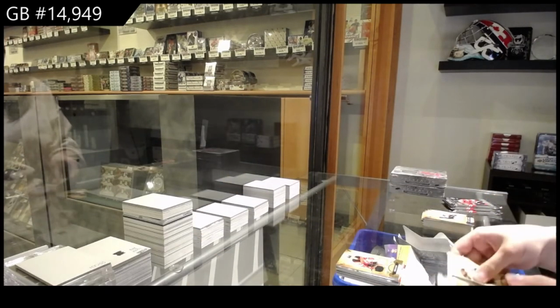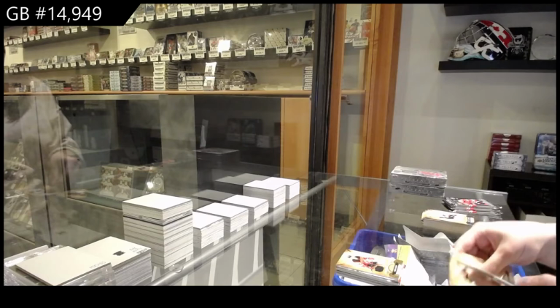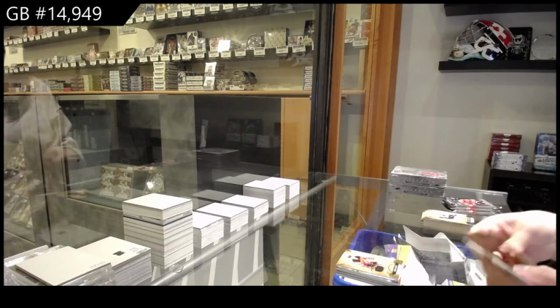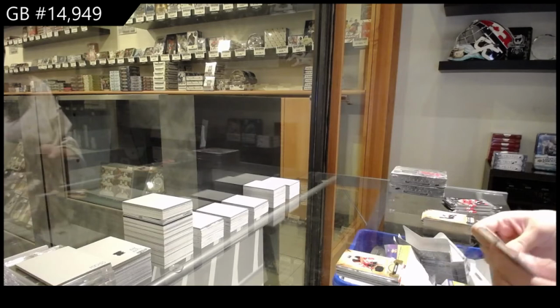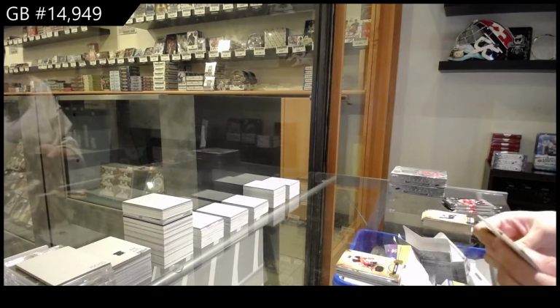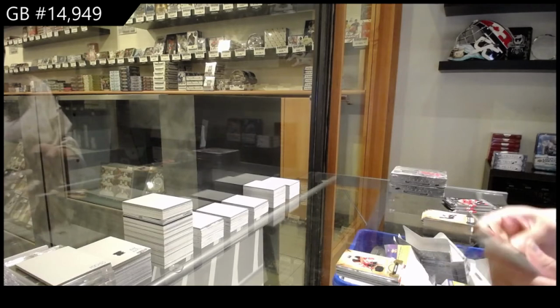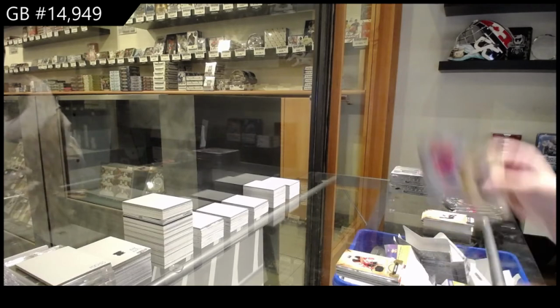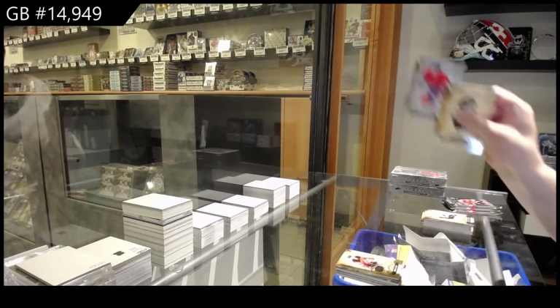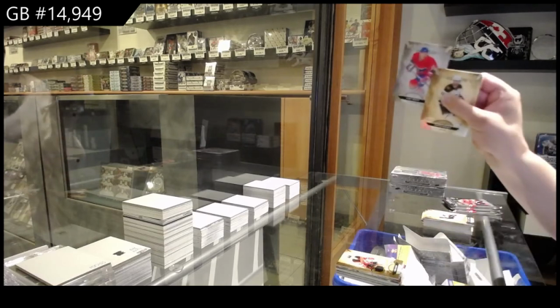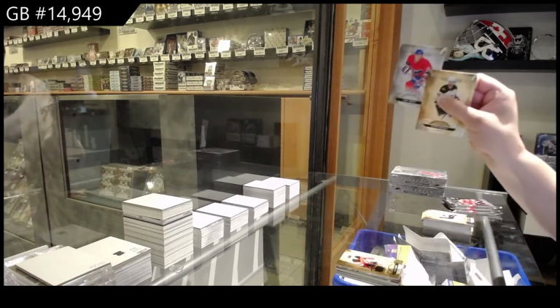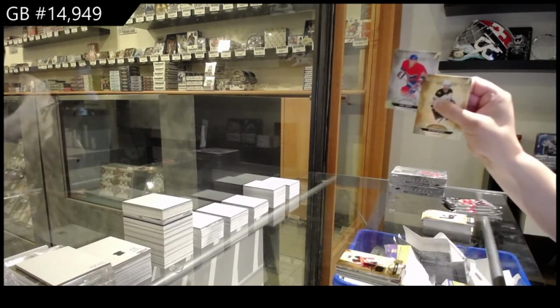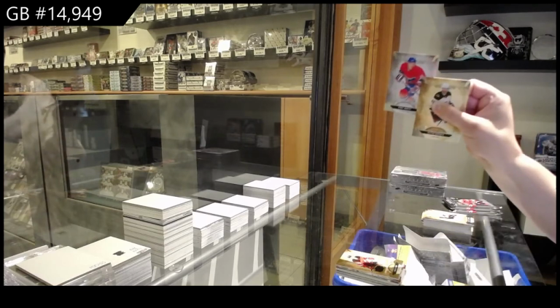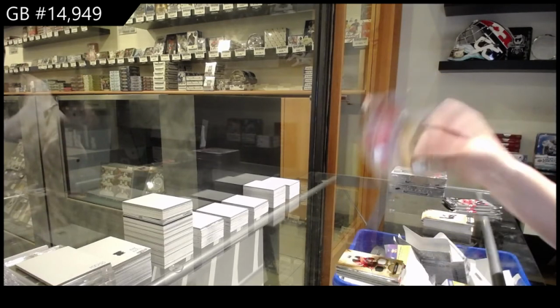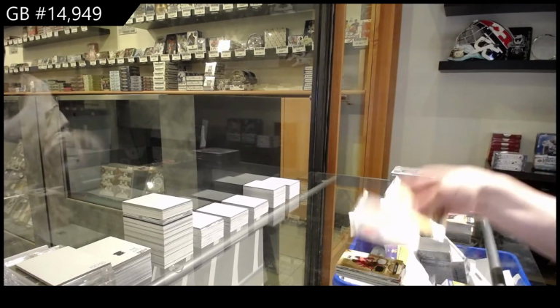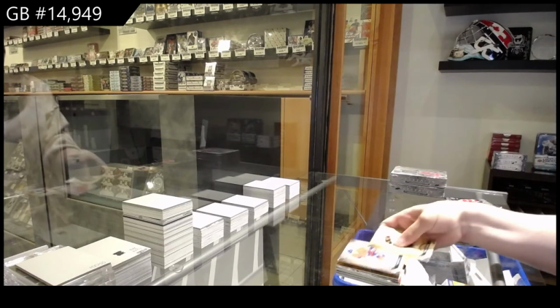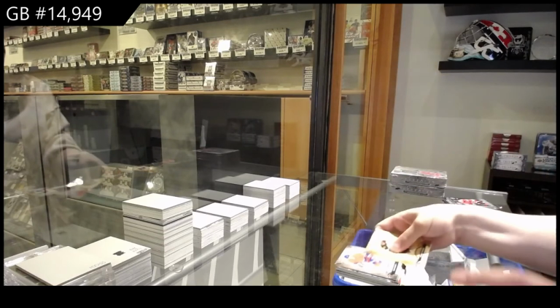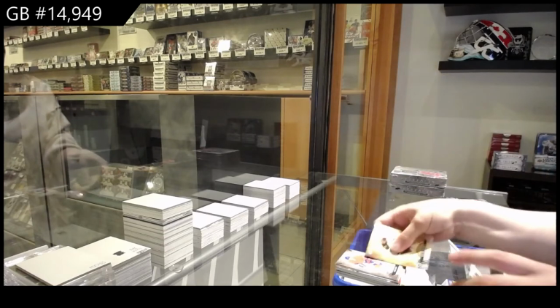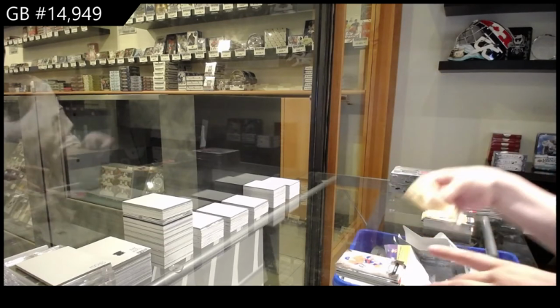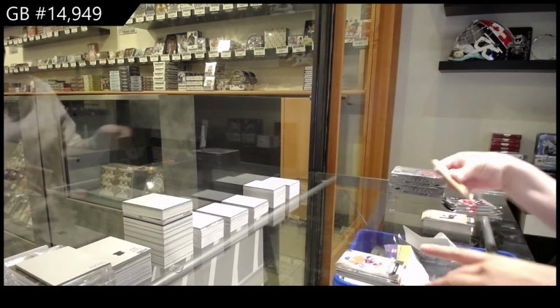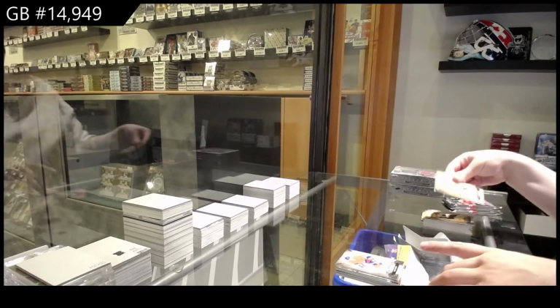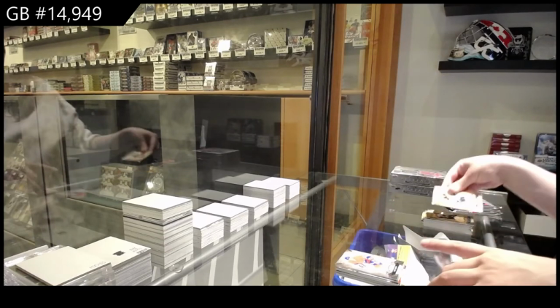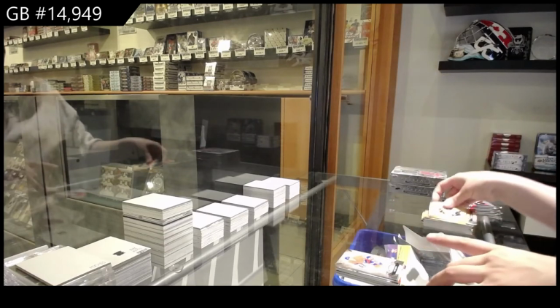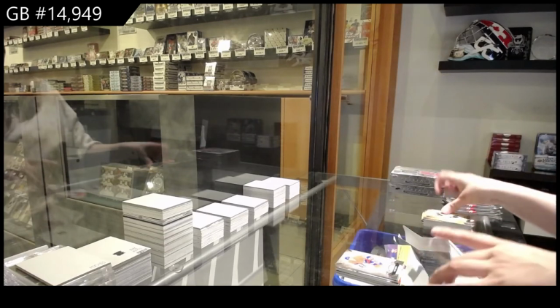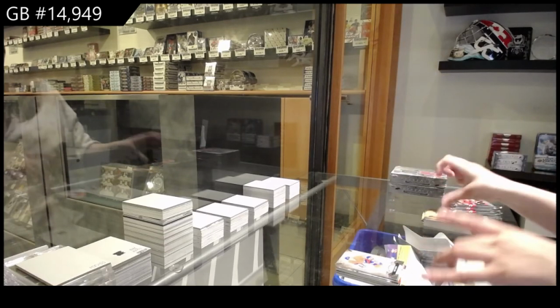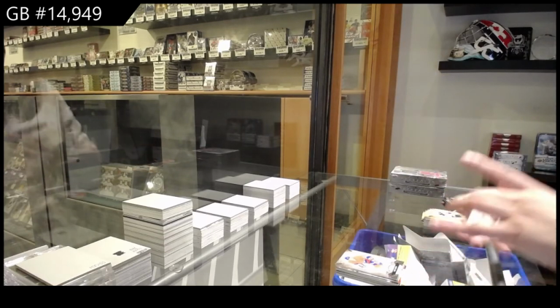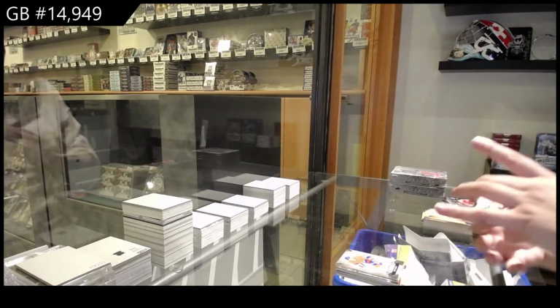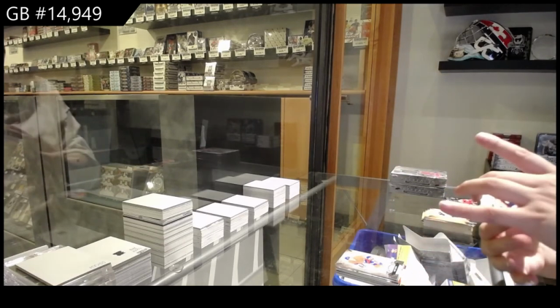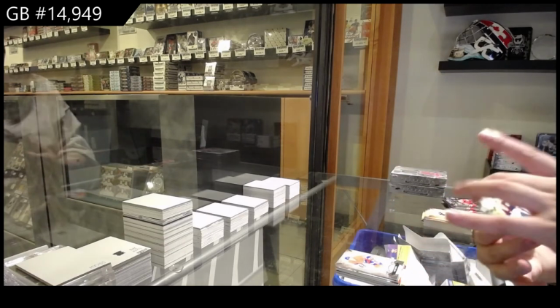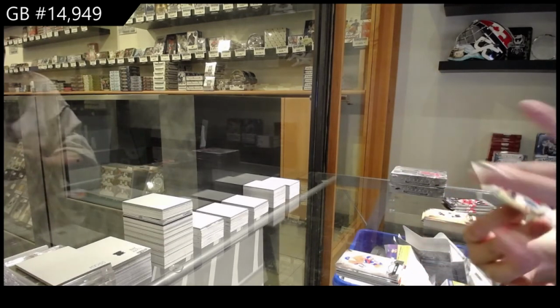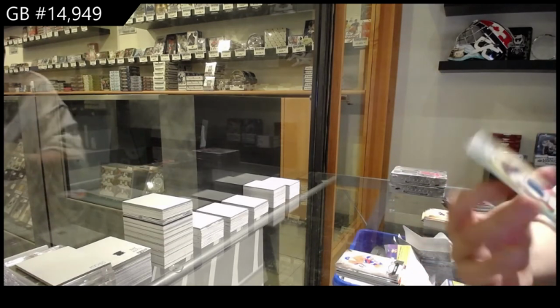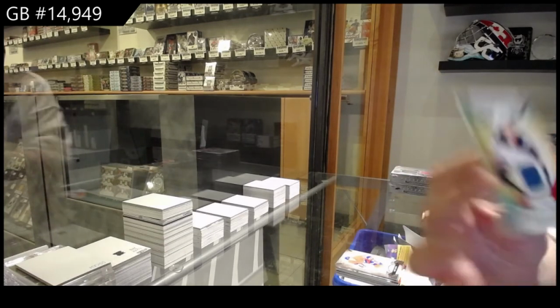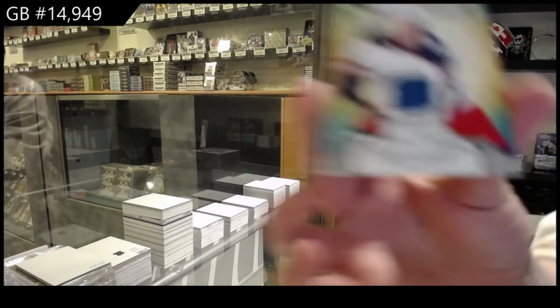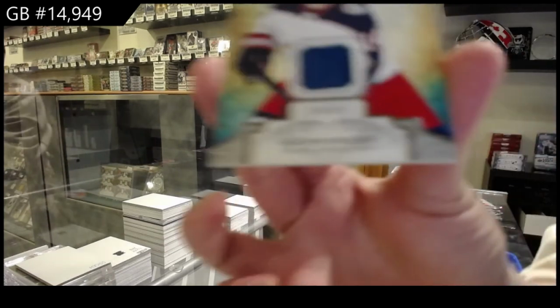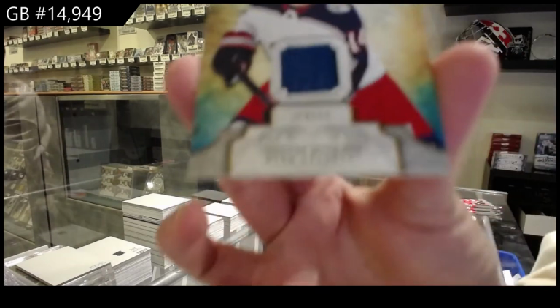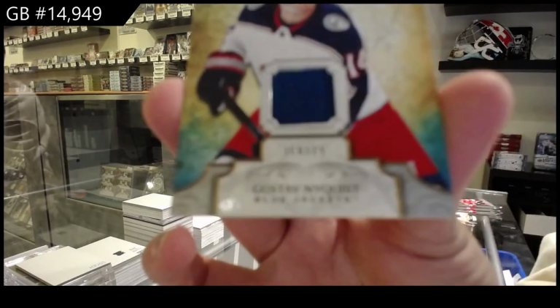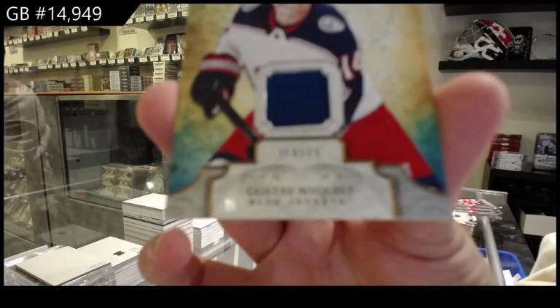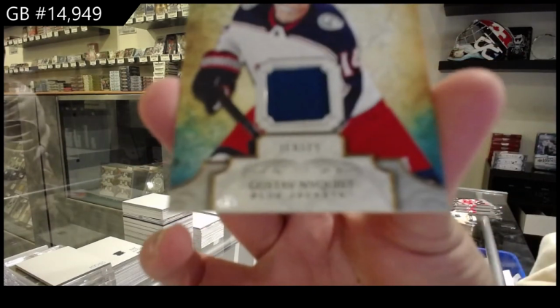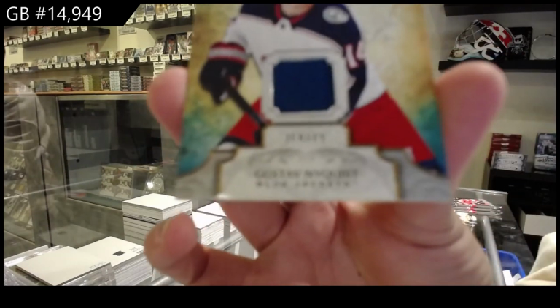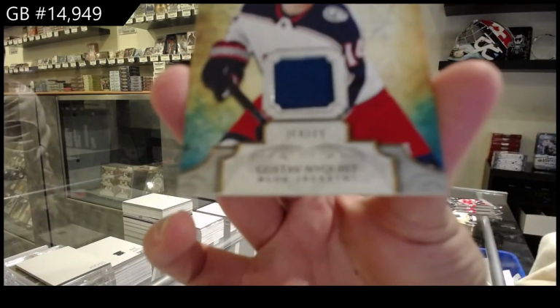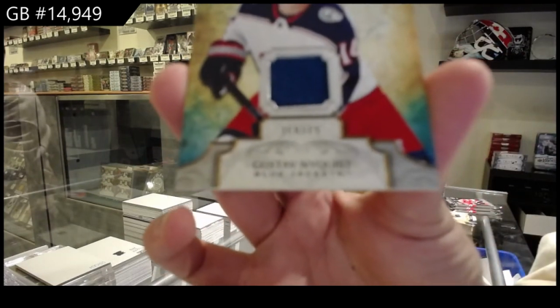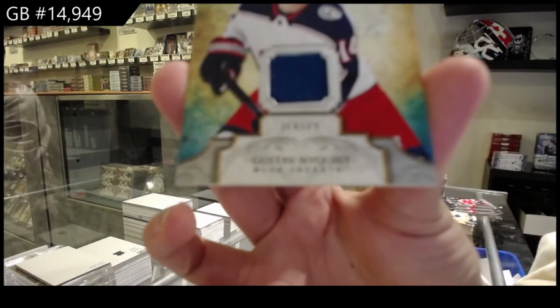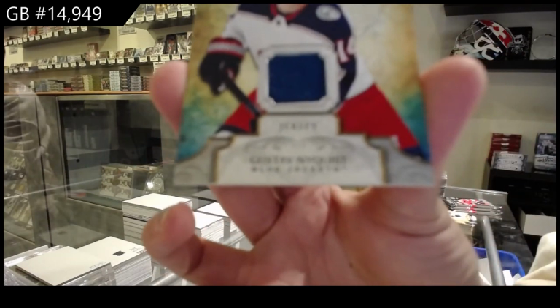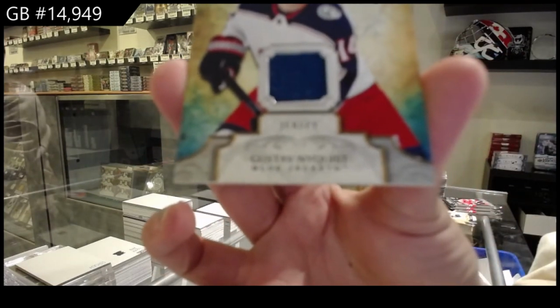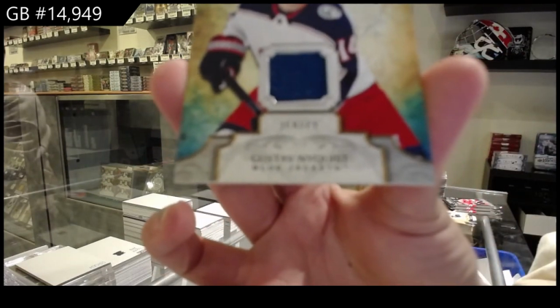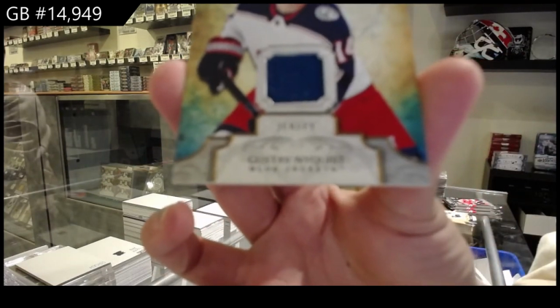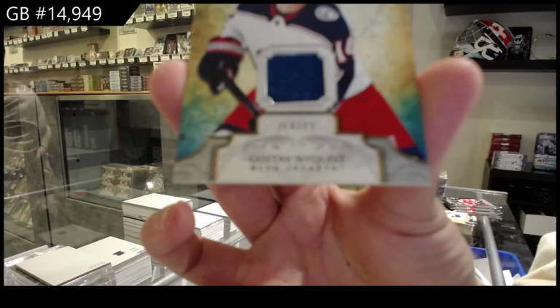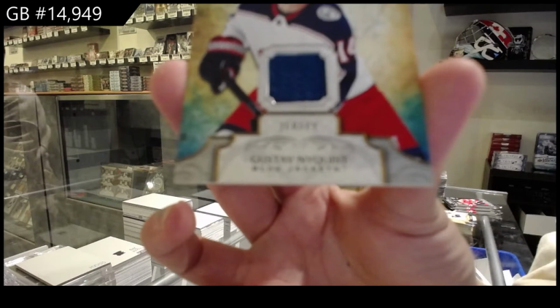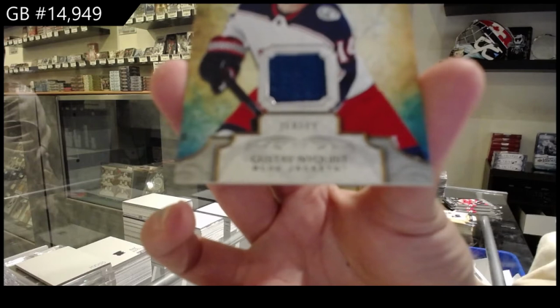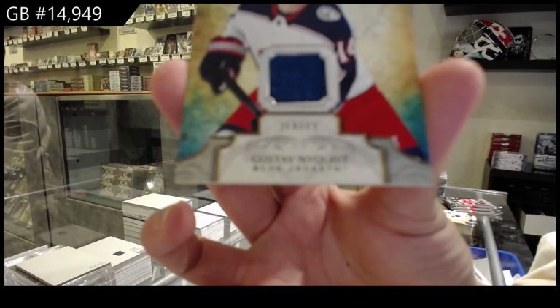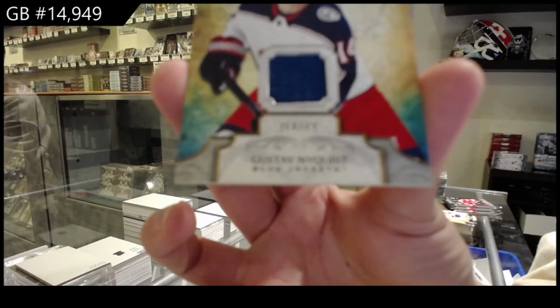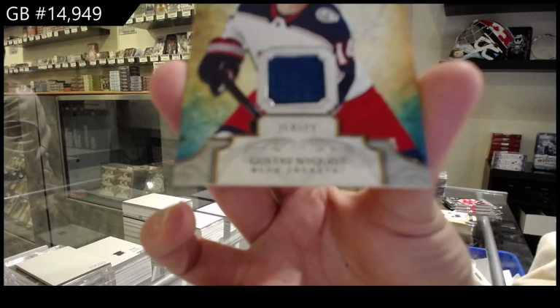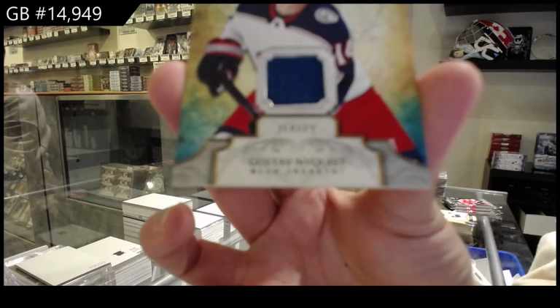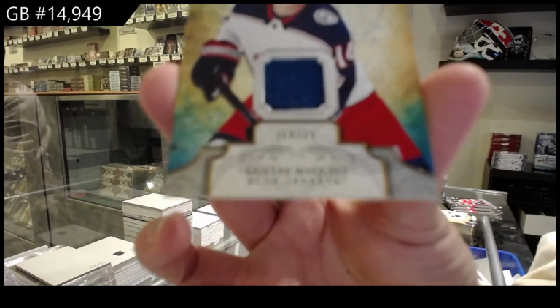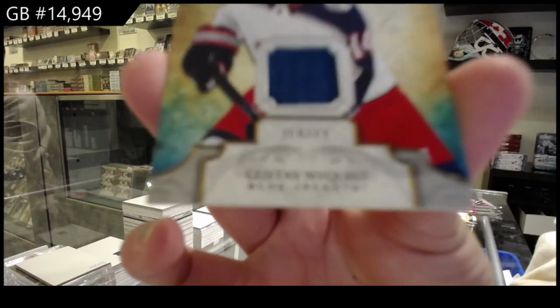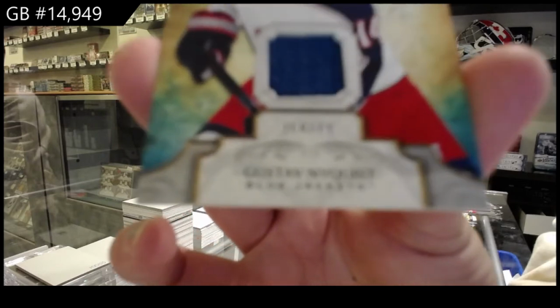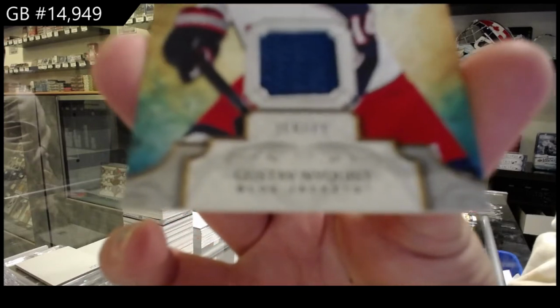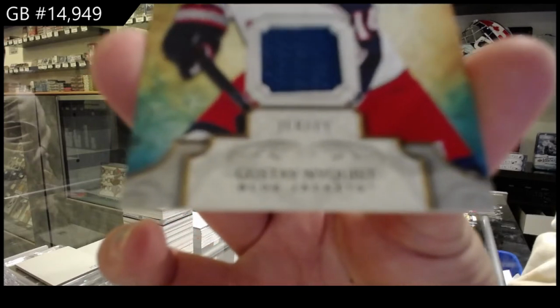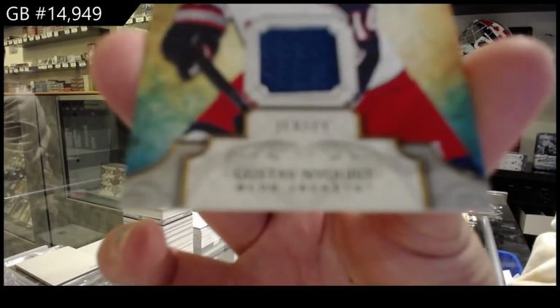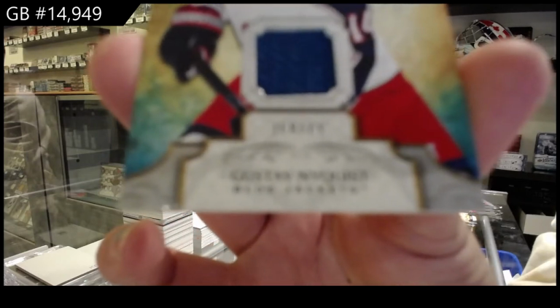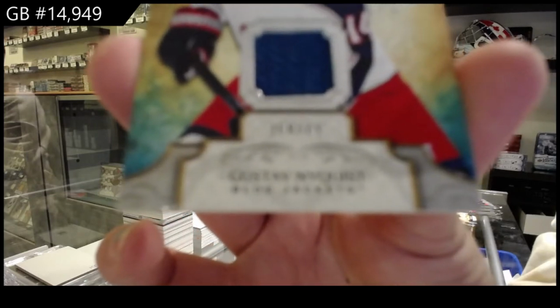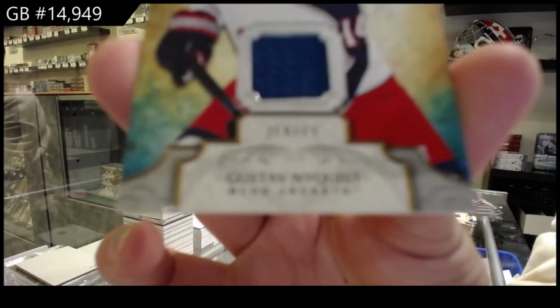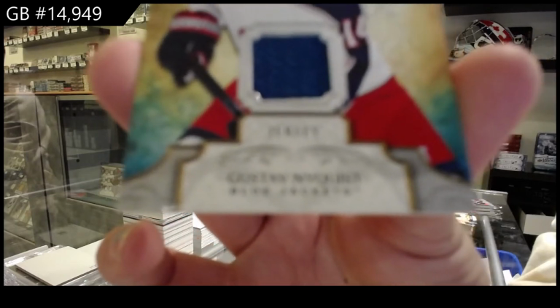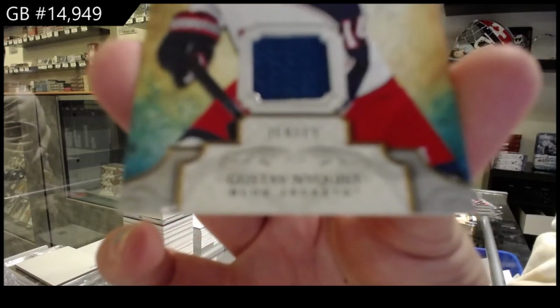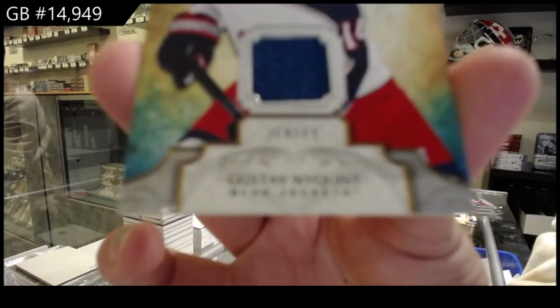Numbered to 4.99 for Montreal, Saku Koivu. And a remnant jersey for Columbus of Gustav Nyquist.